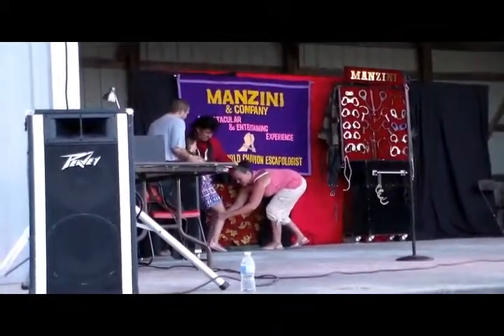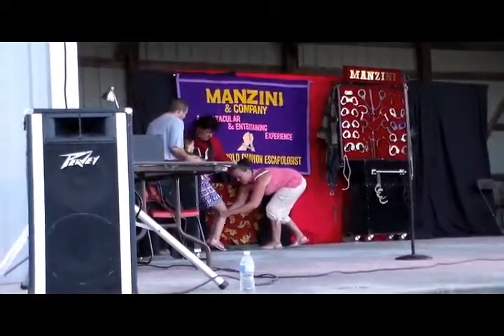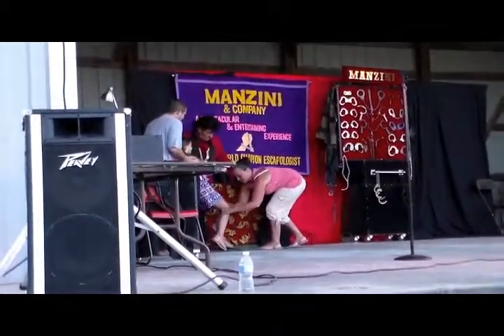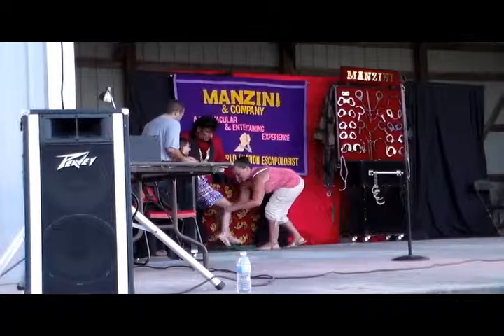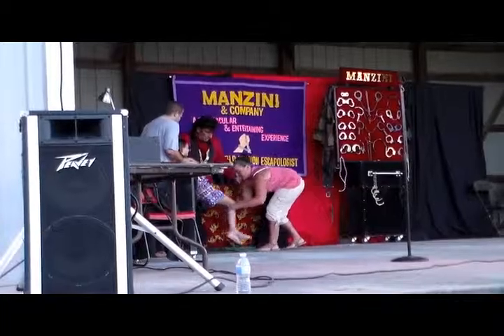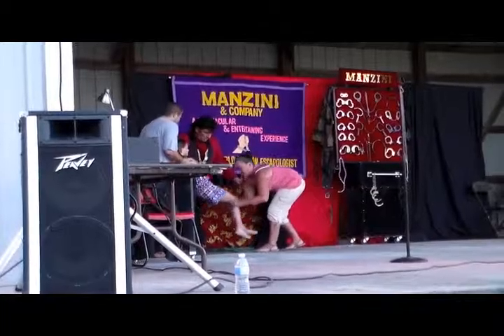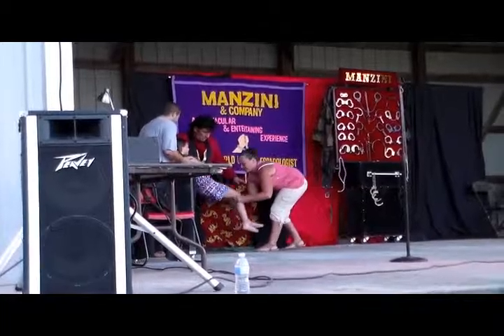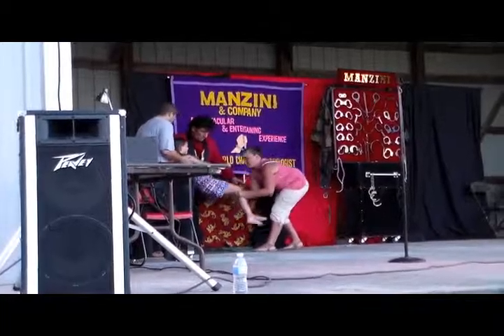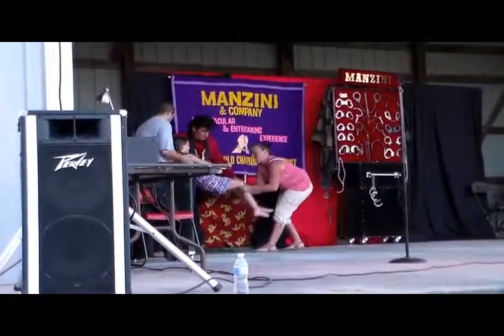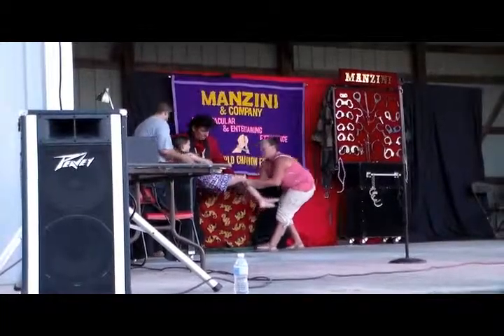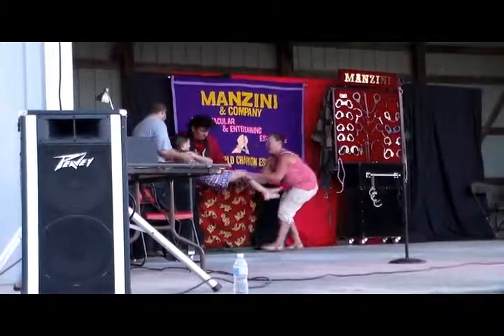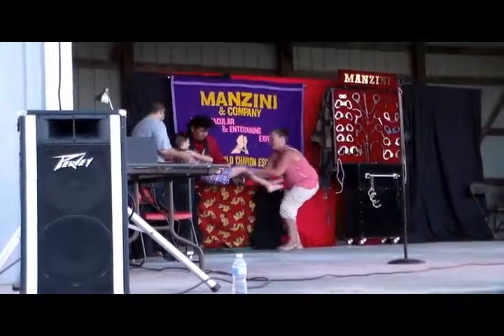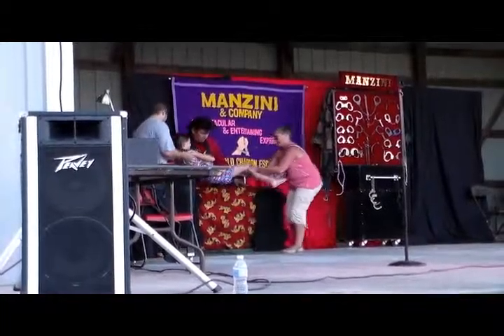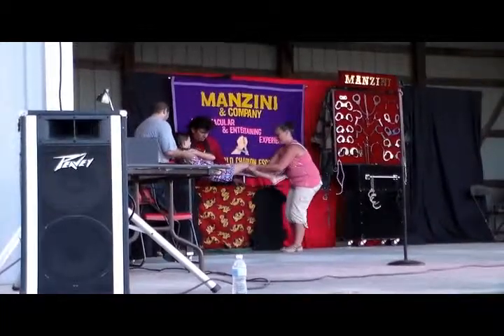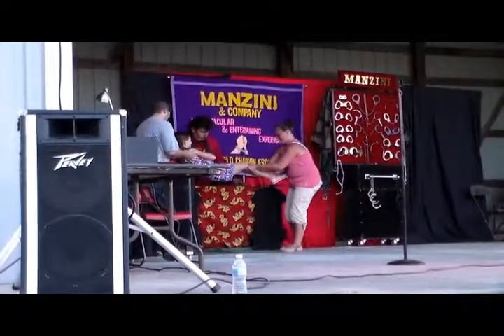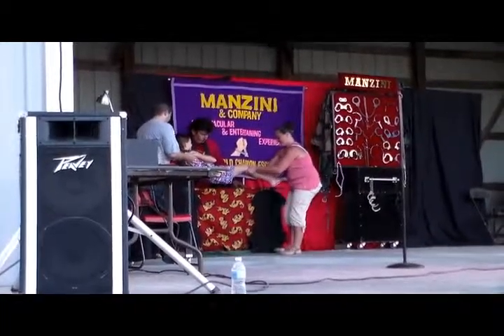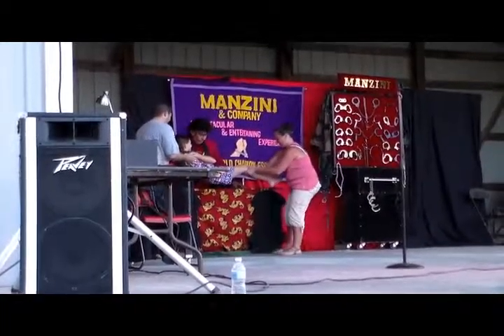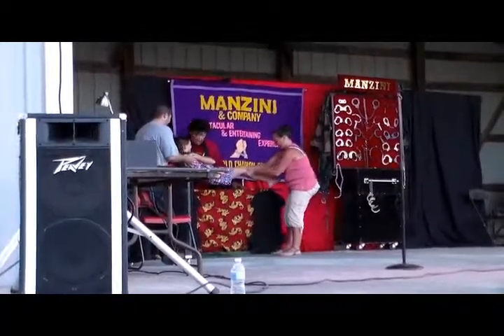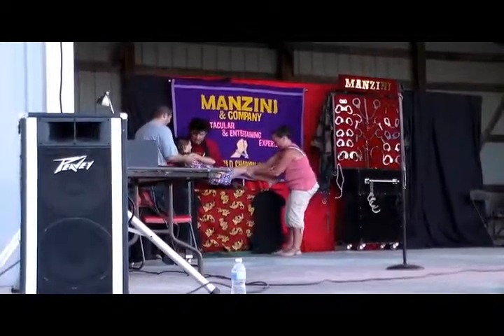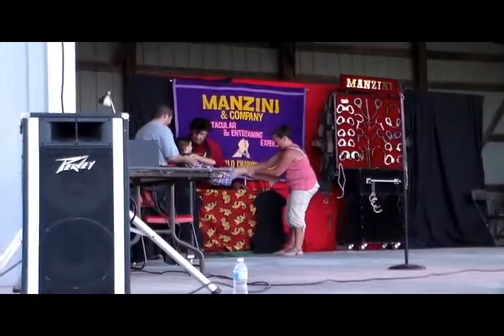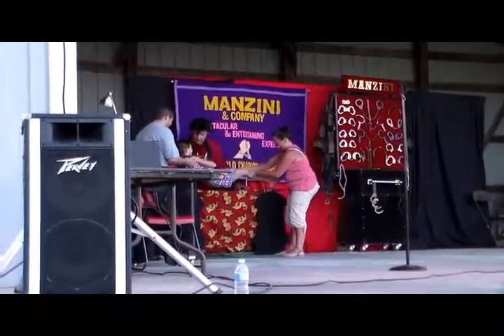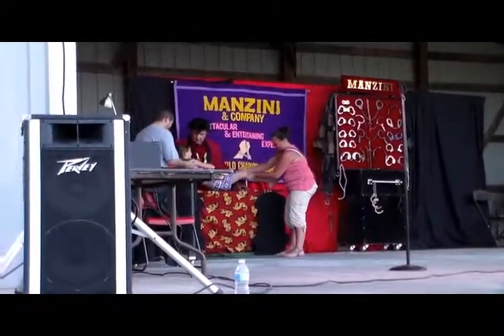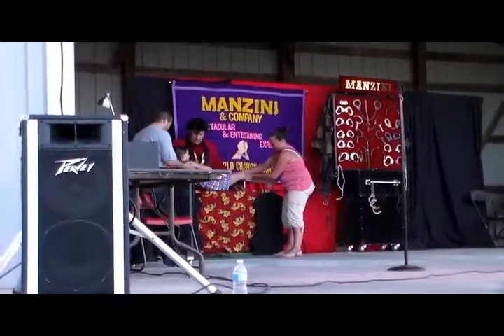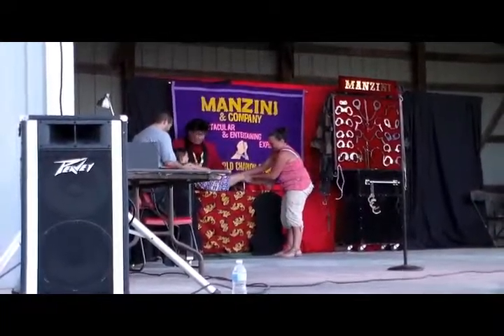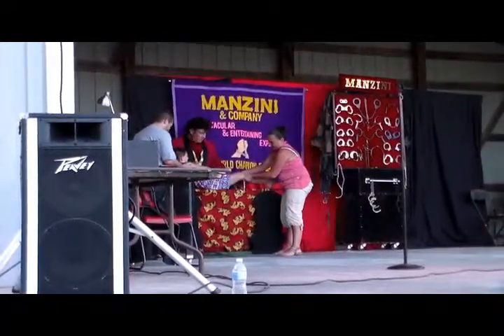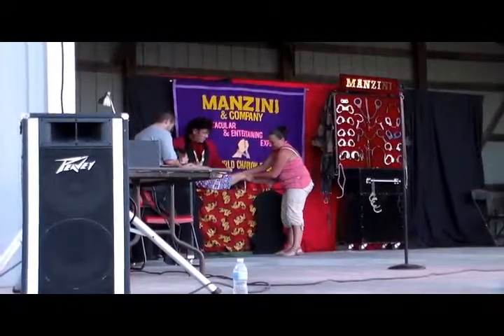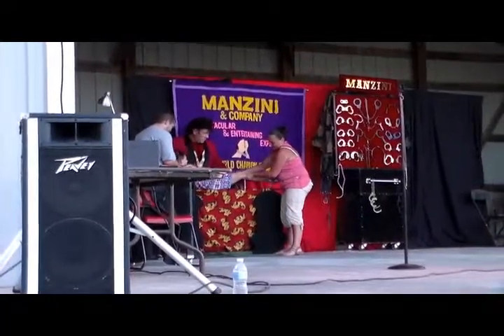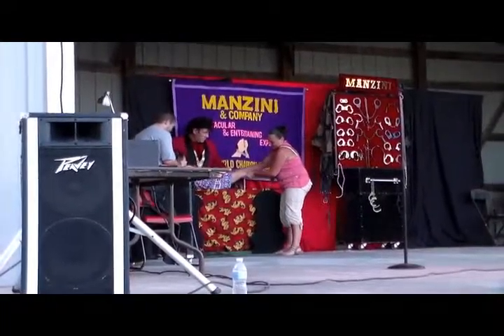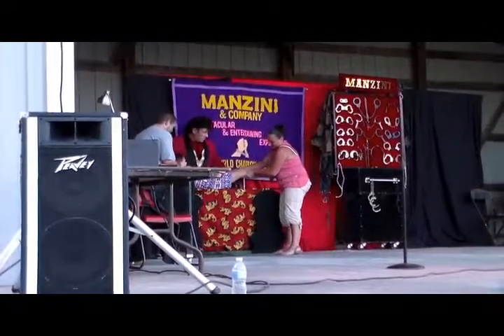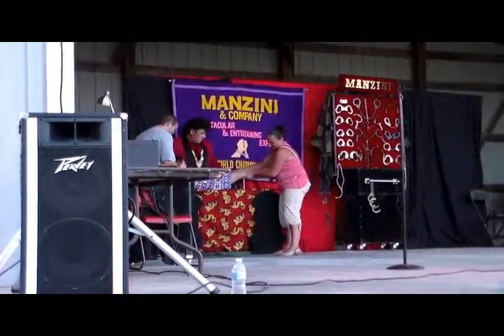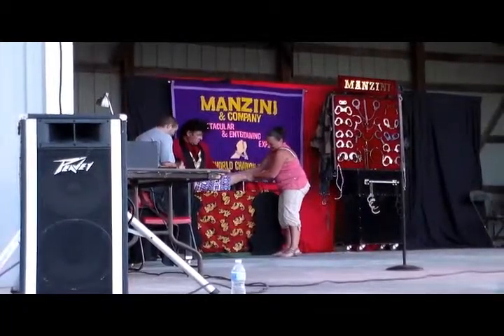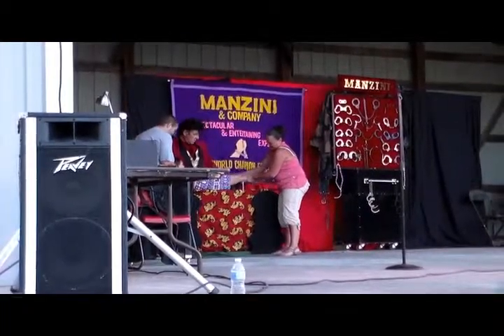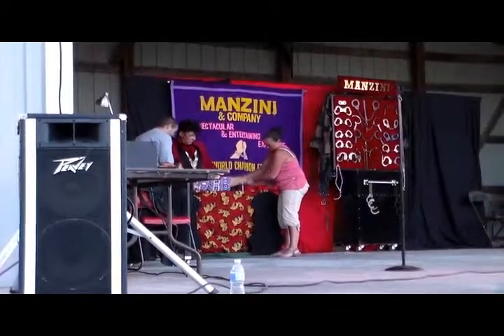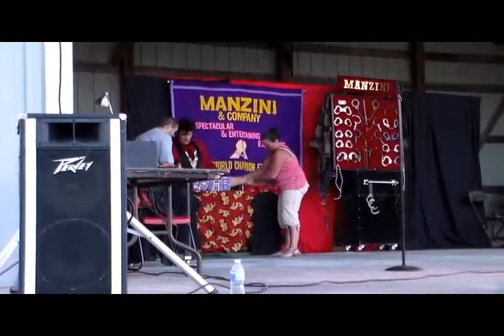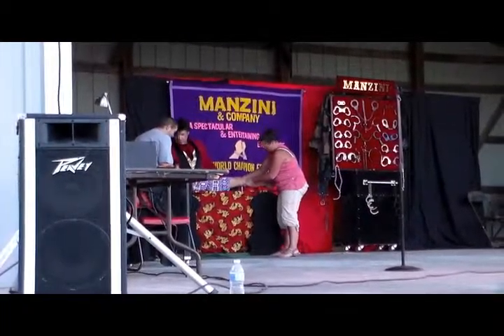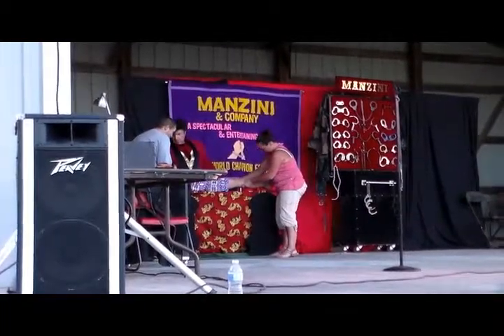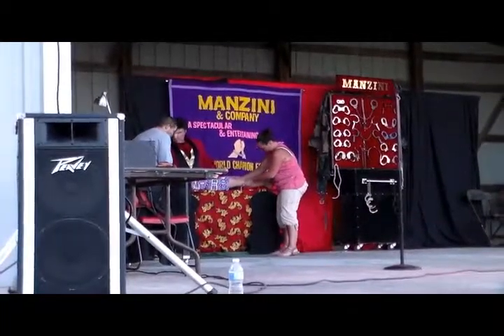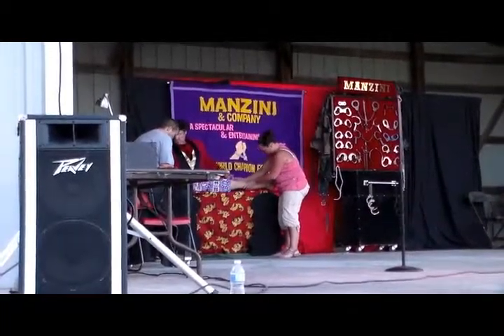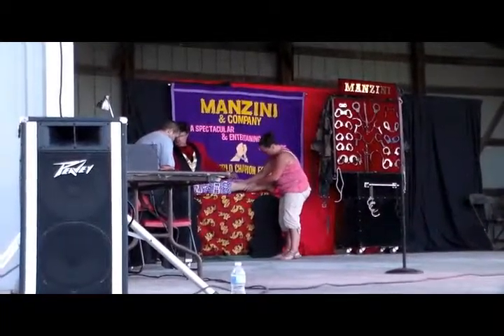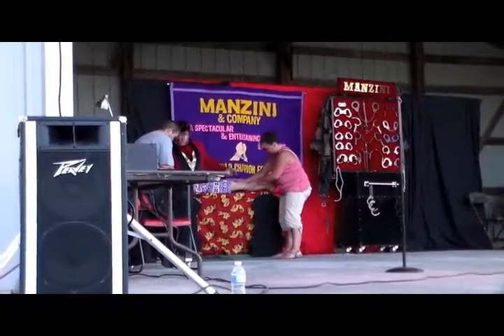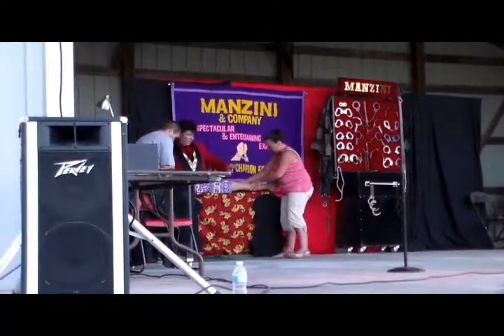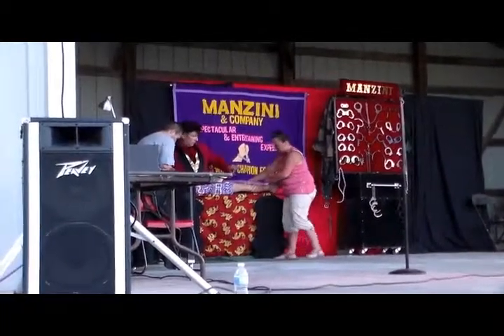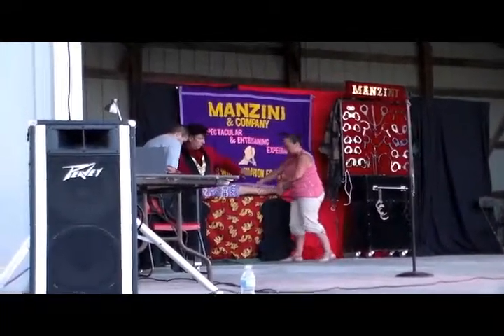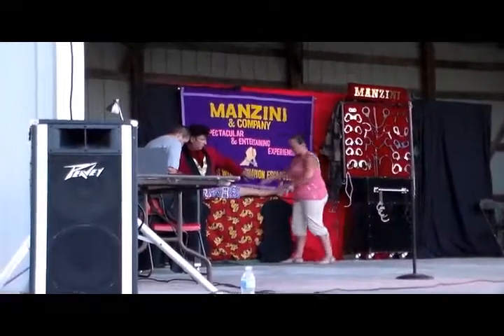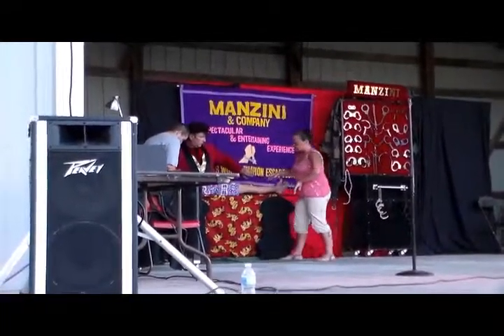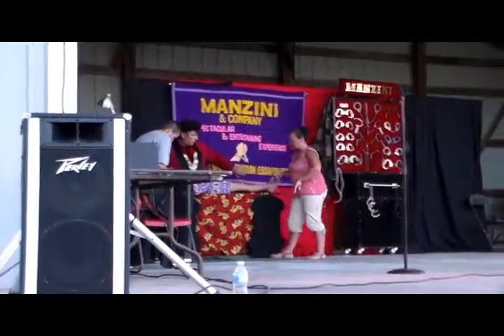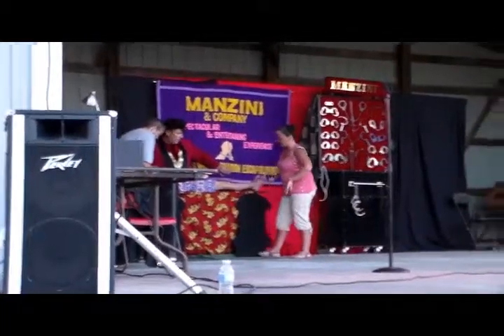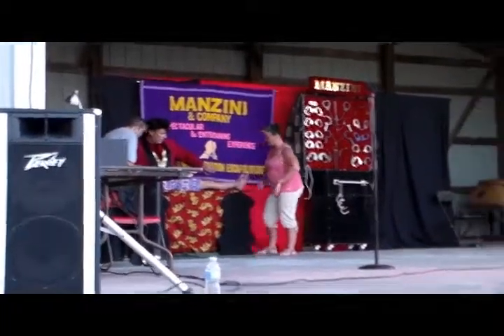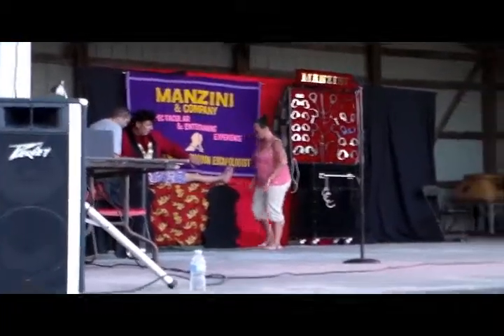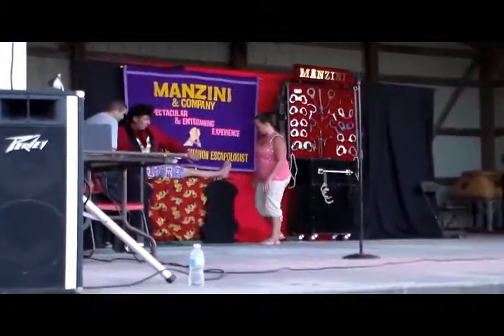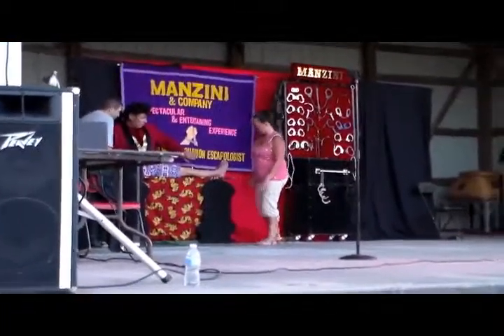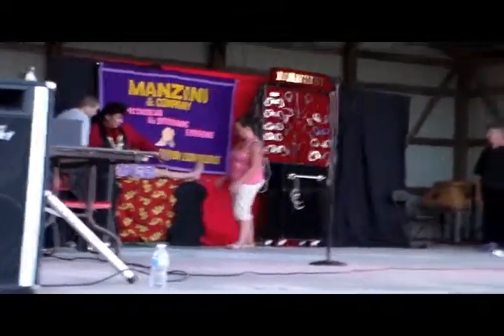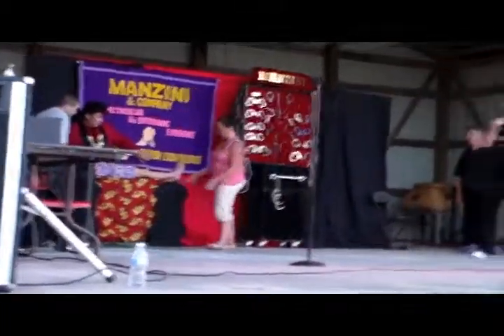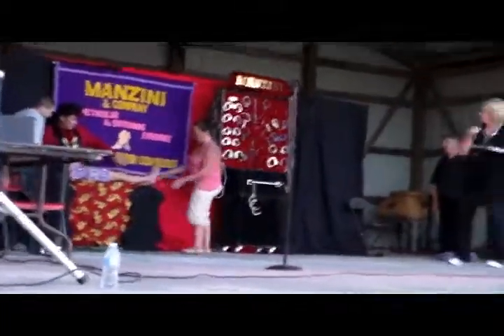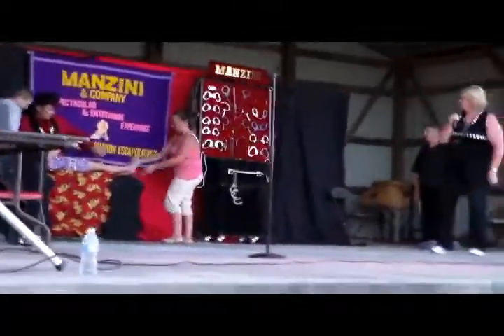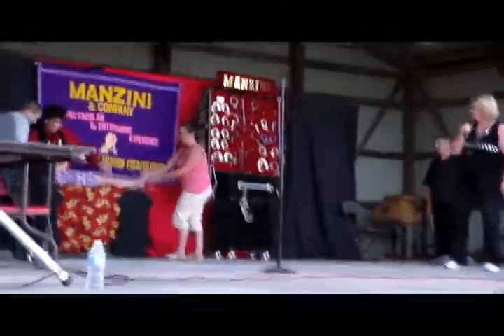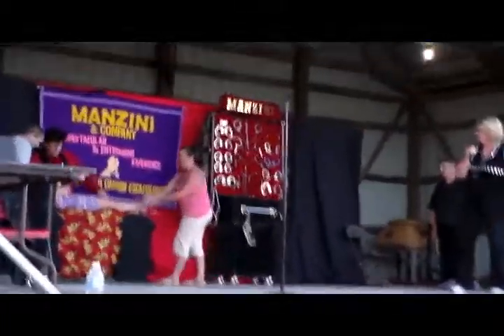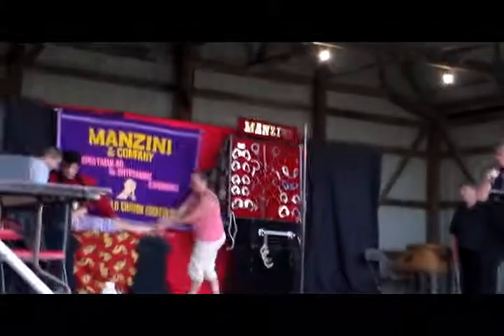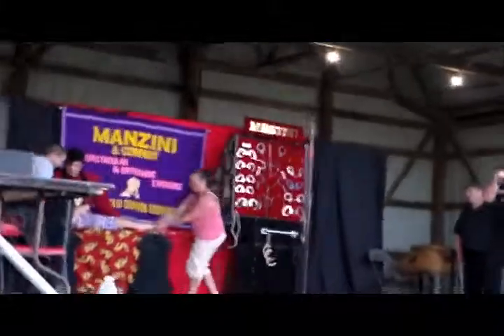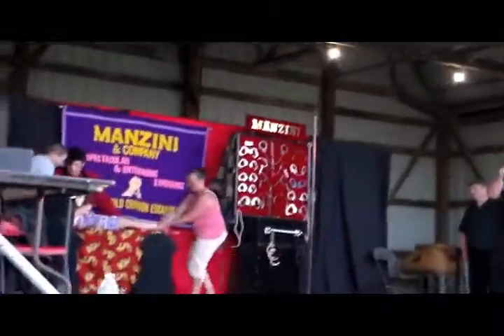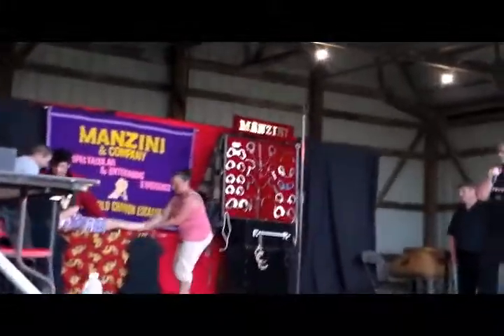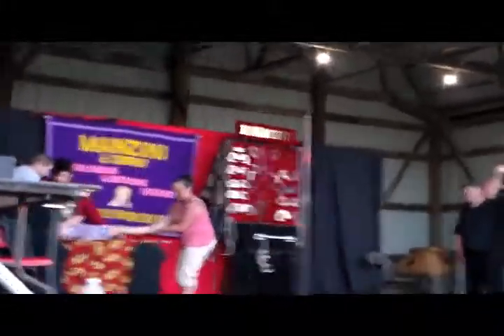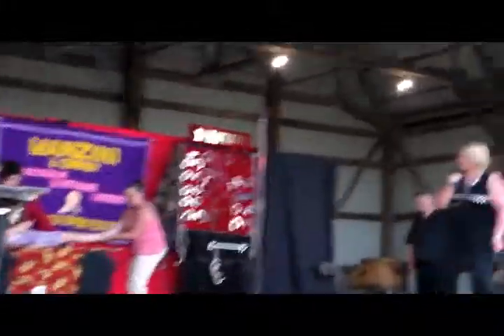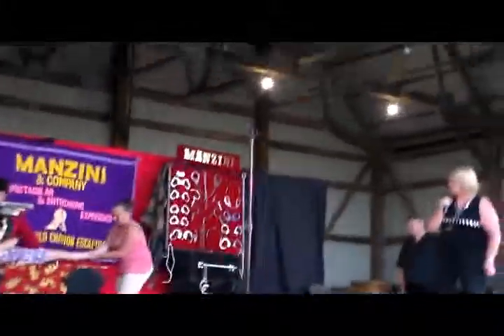Okay, one grabs the feet, and one grabs the head, and she's down, going down. Okay, move her down a little bit.